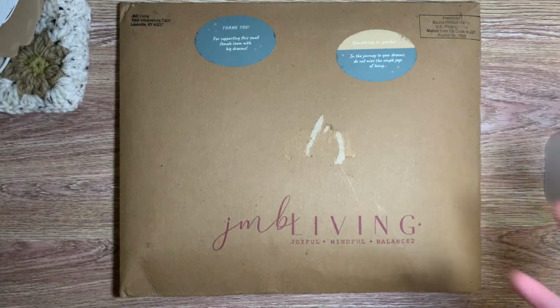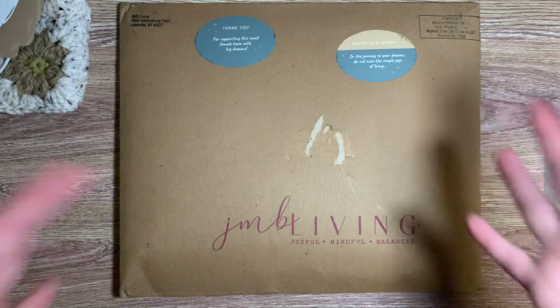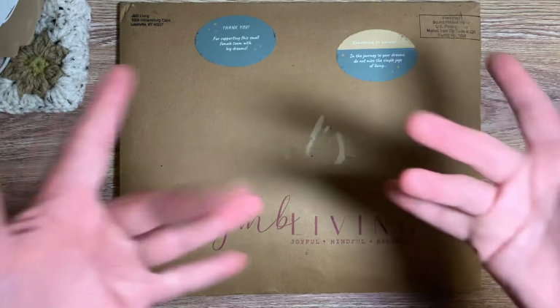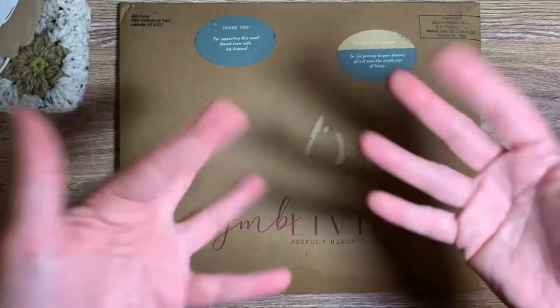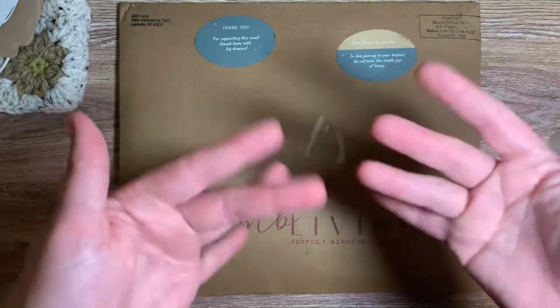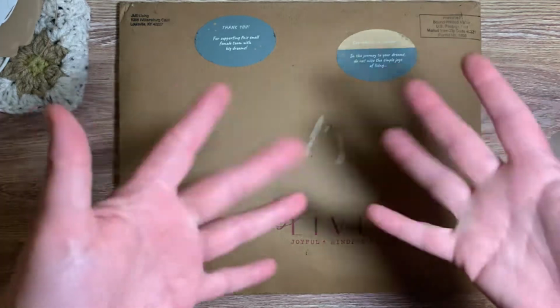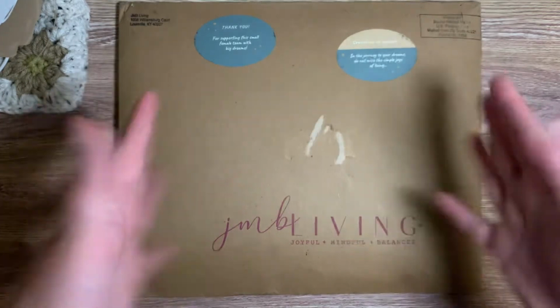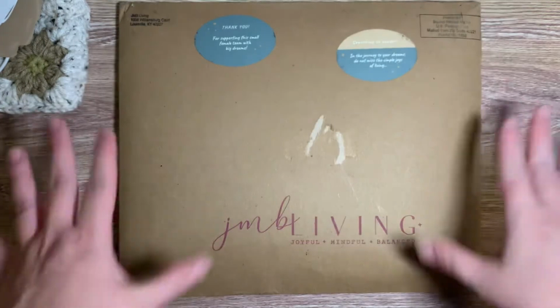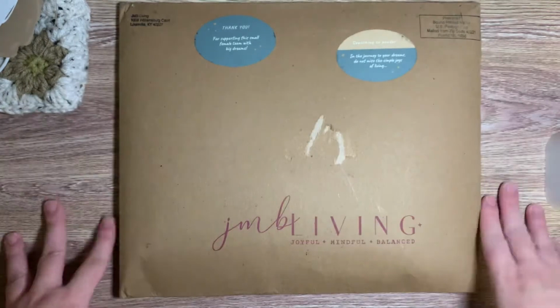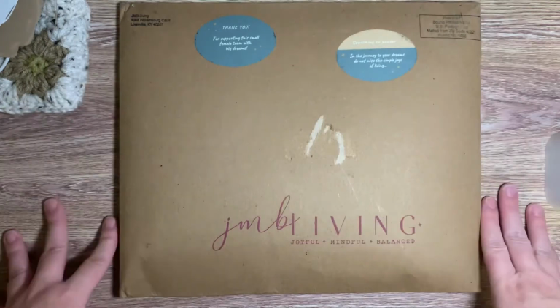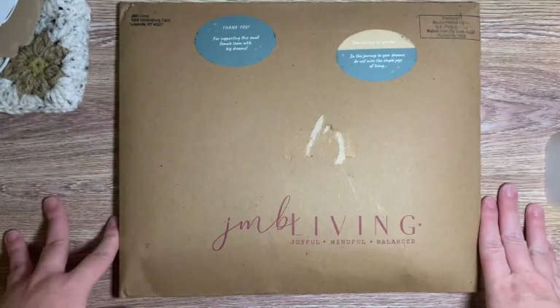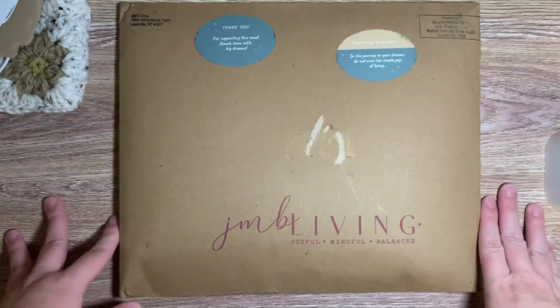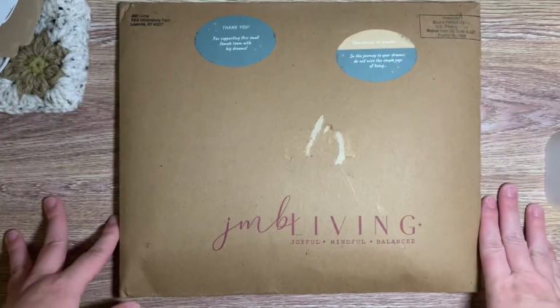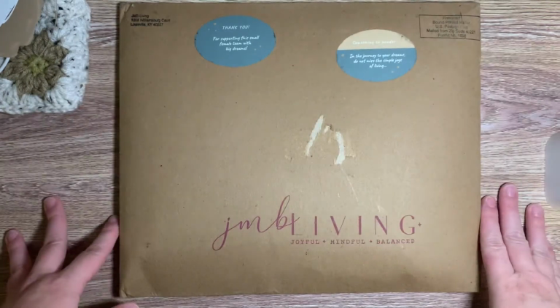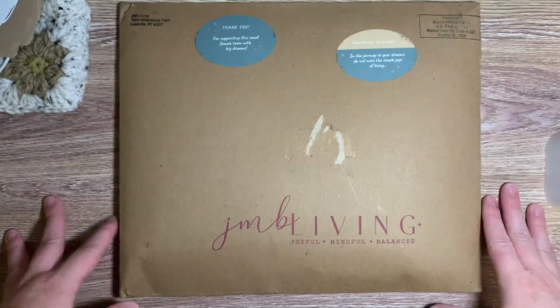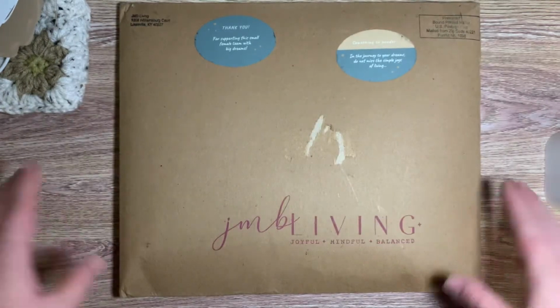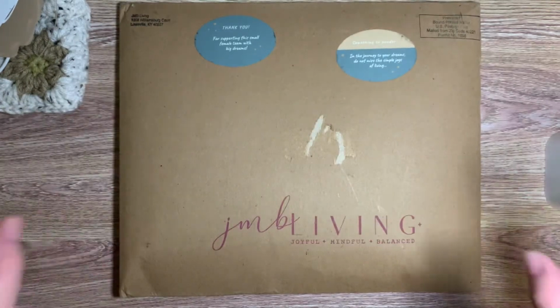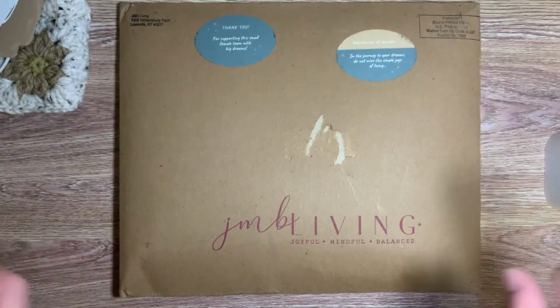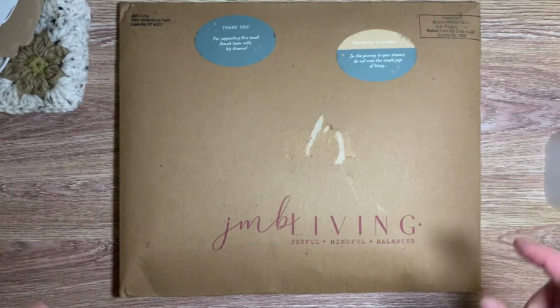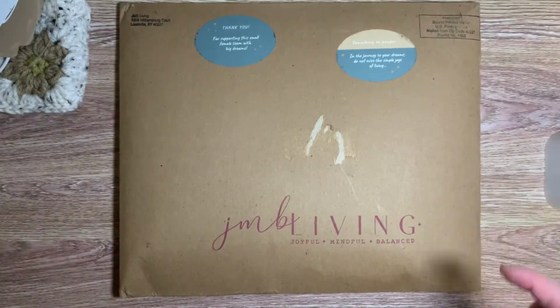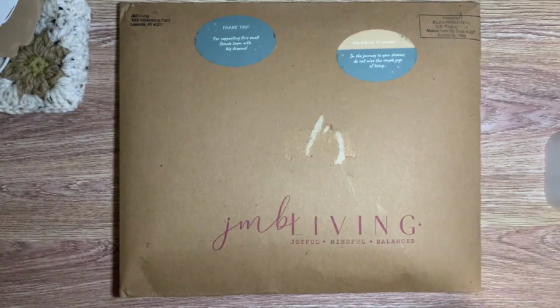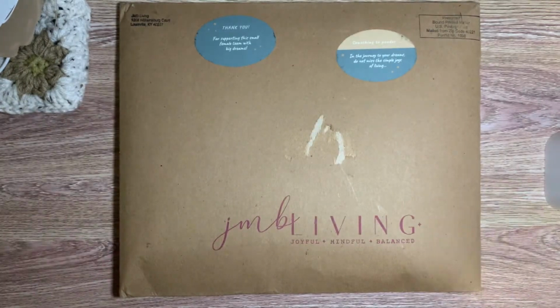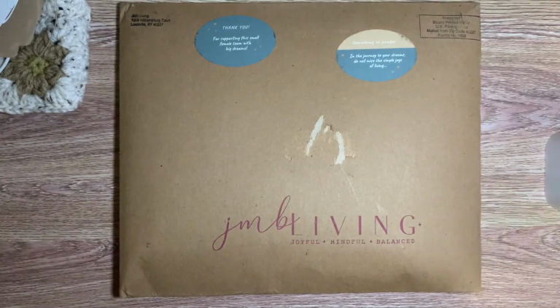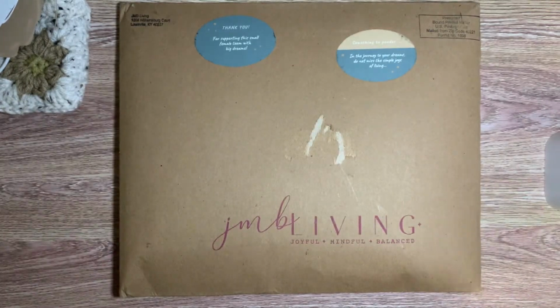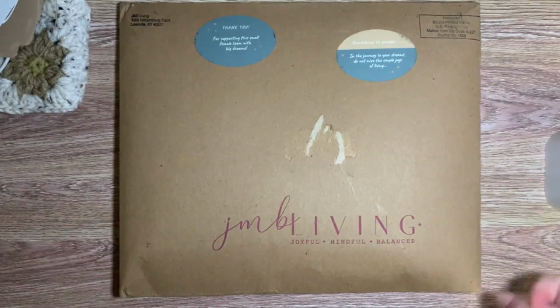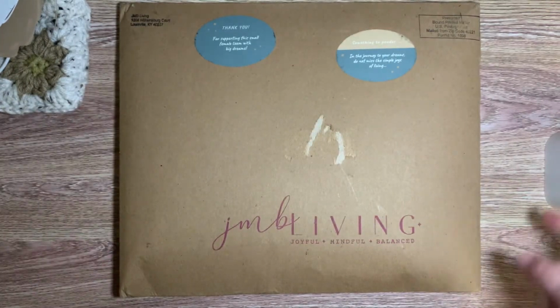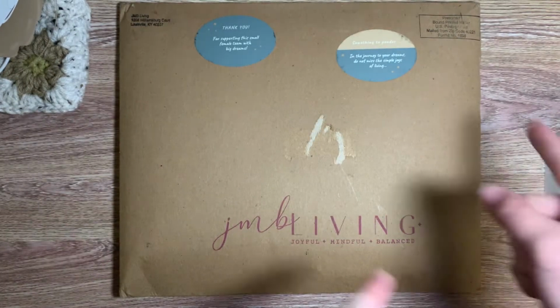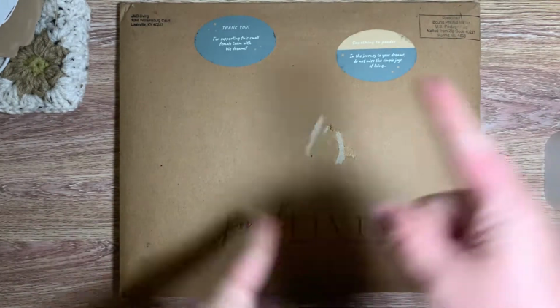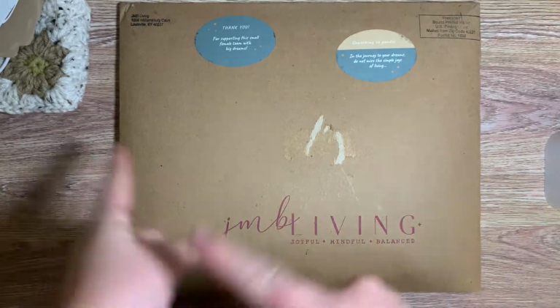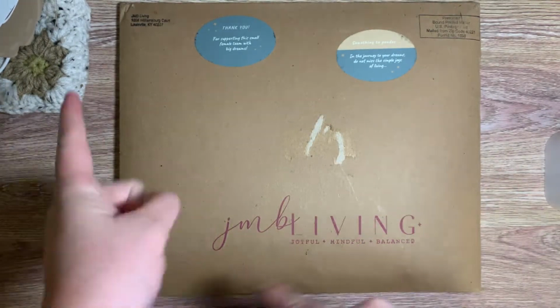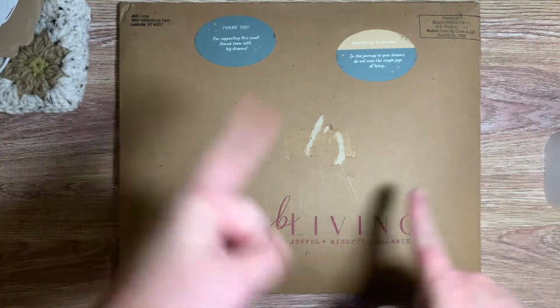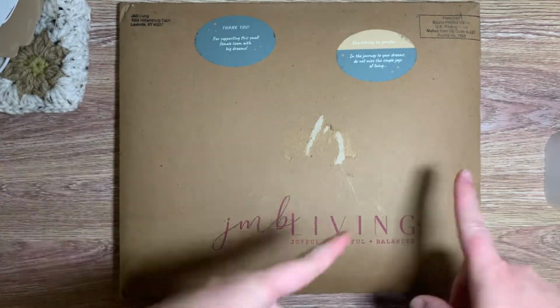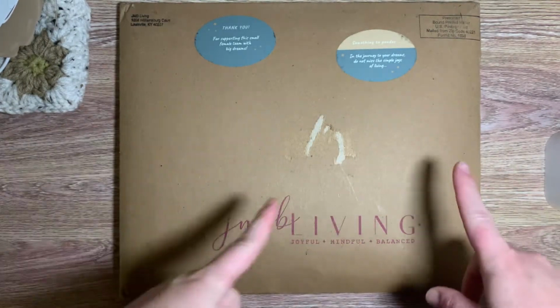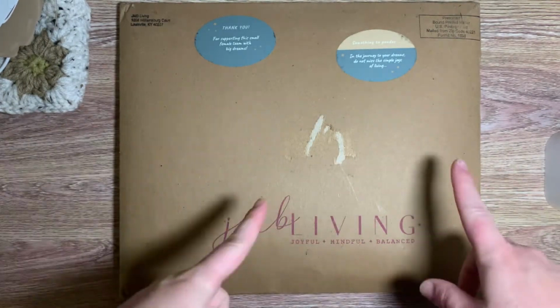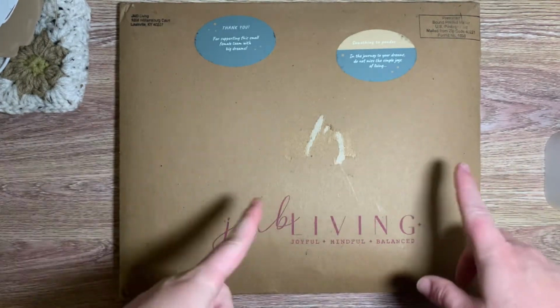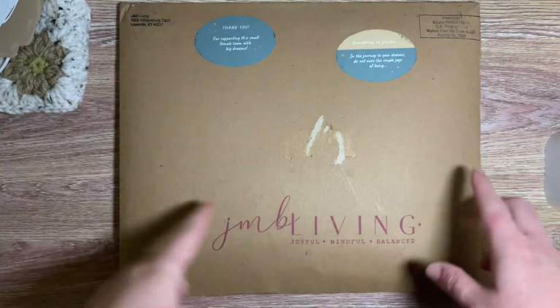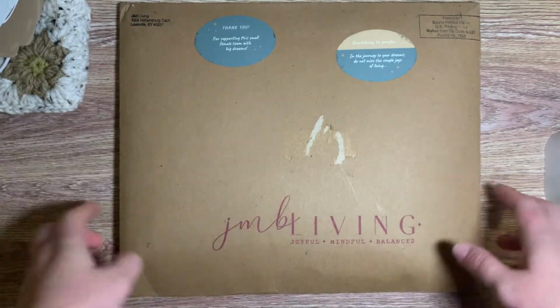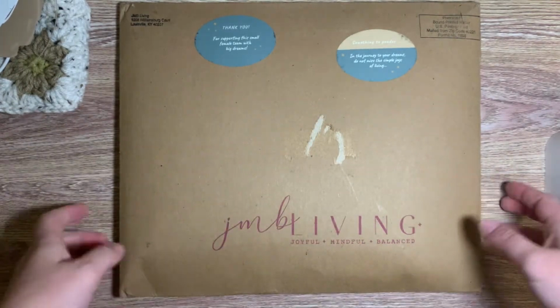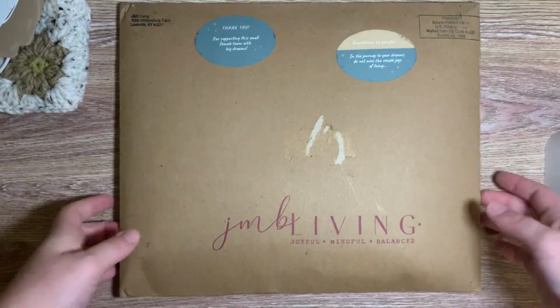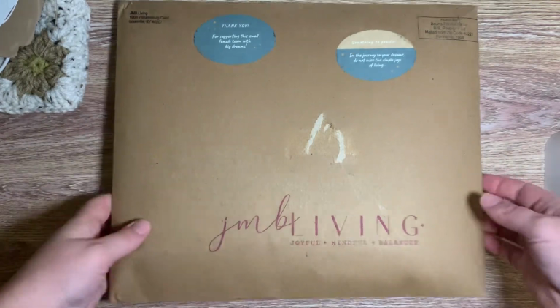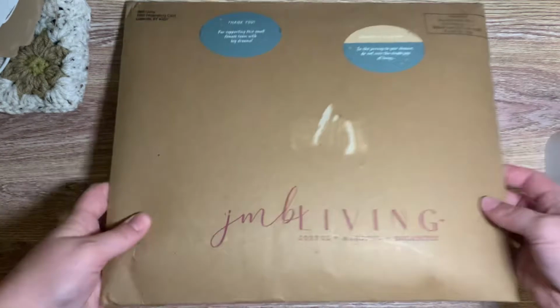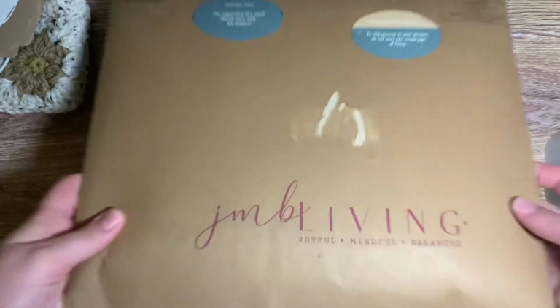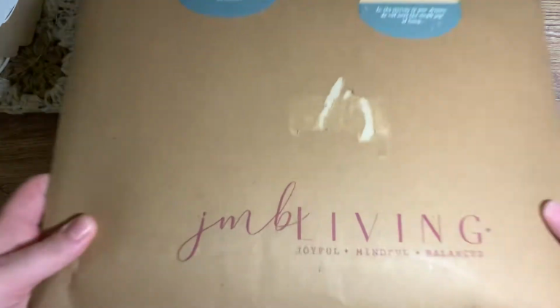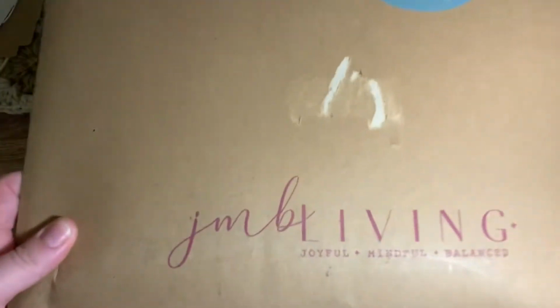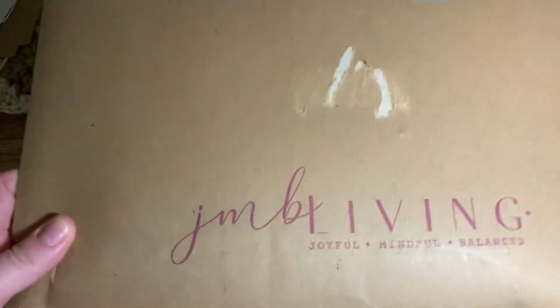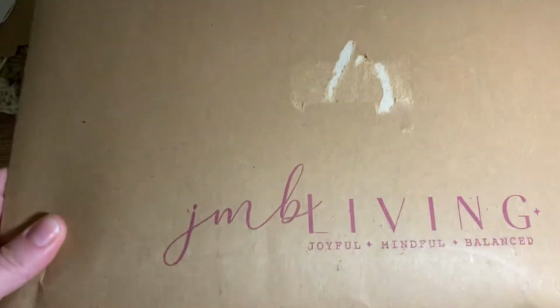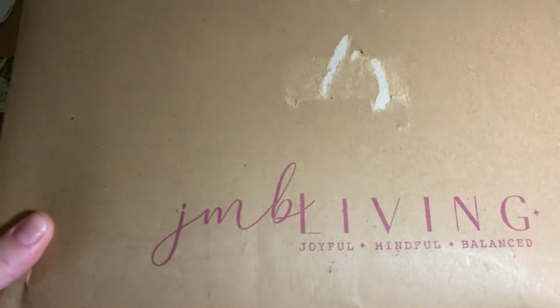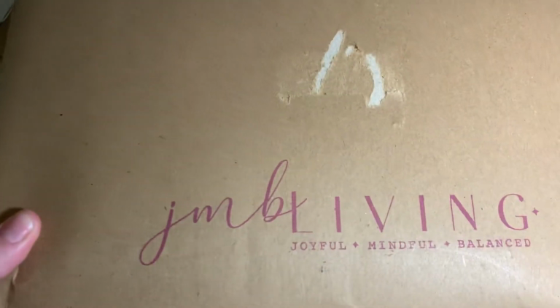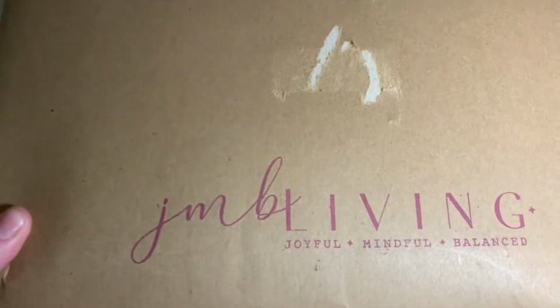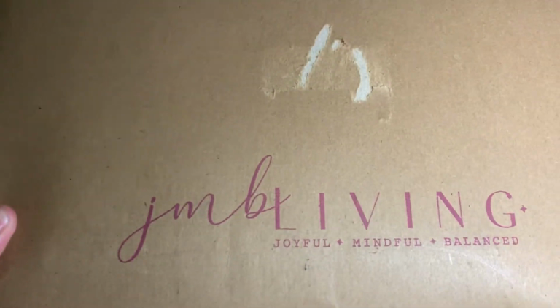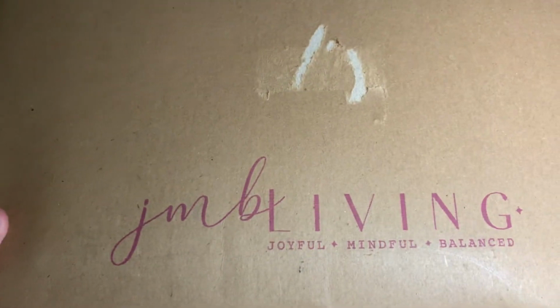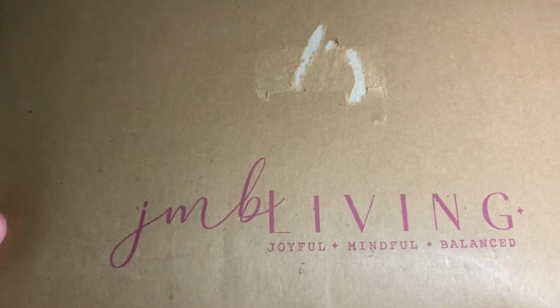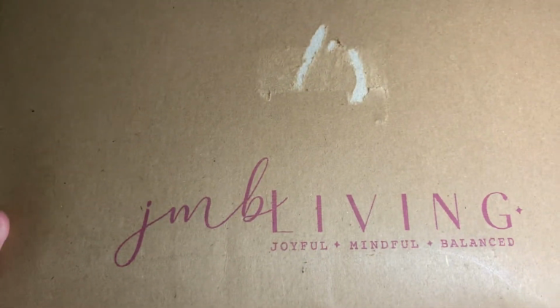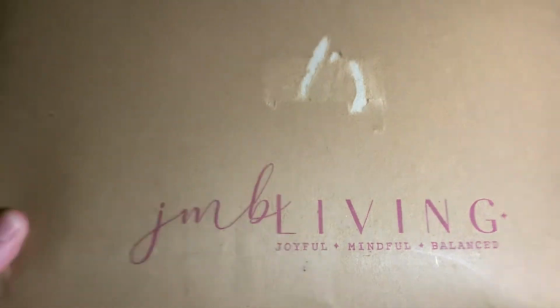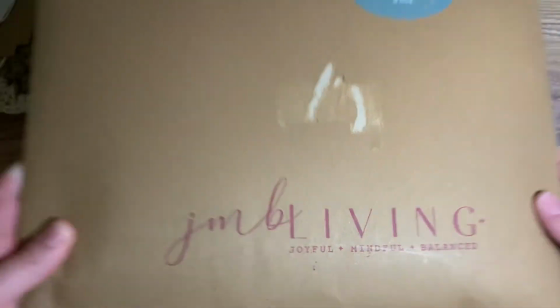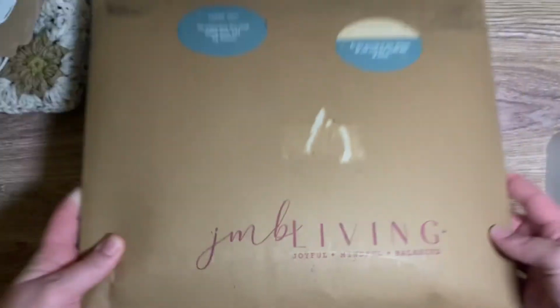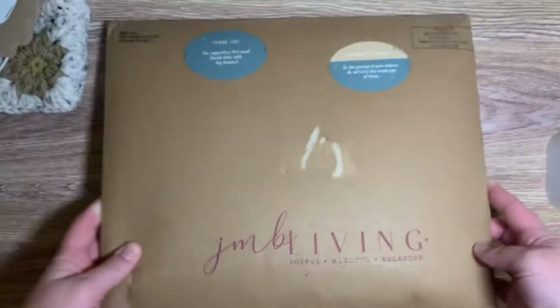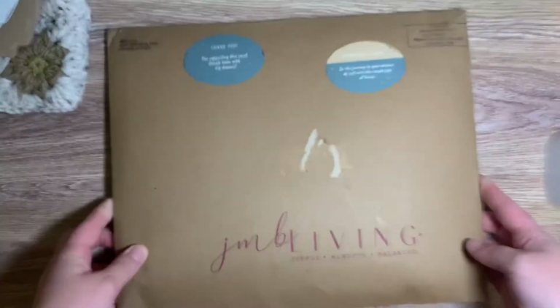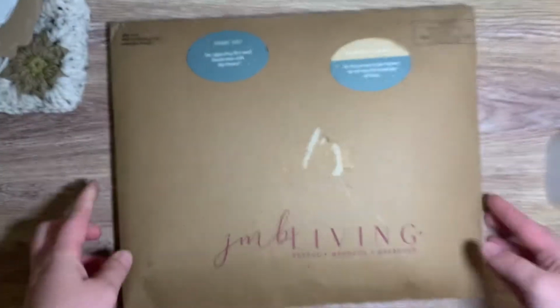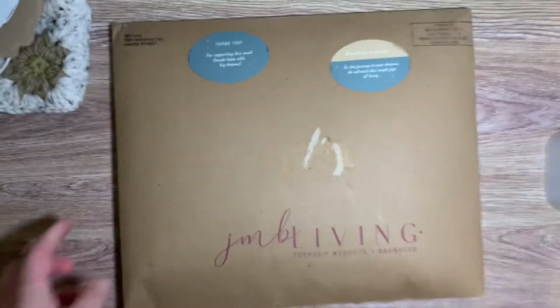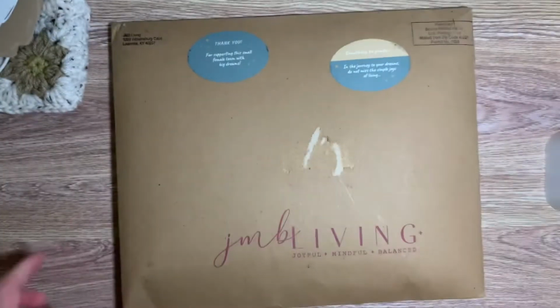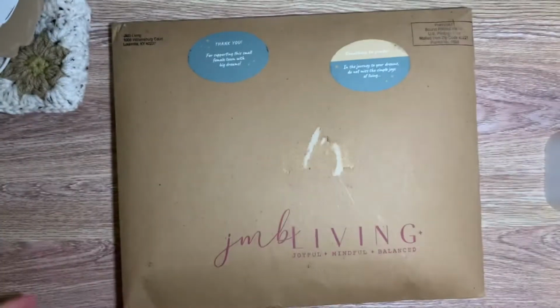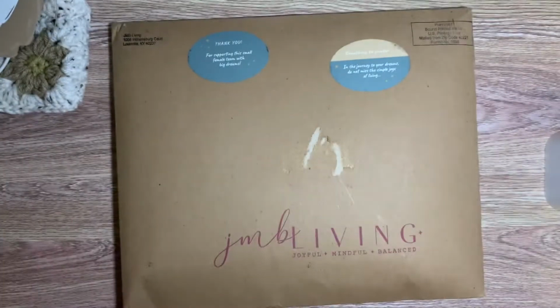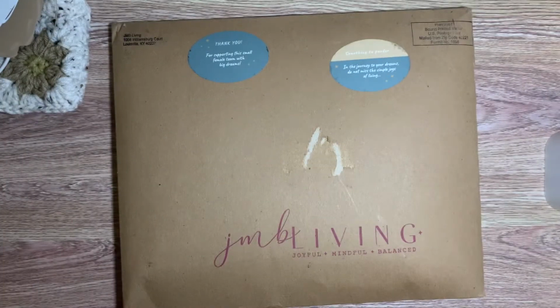Hey guys, welcome back to my channel. Today we are going to do an unboxing of the JMB Living Journal.